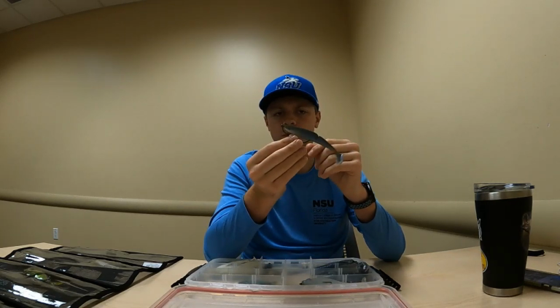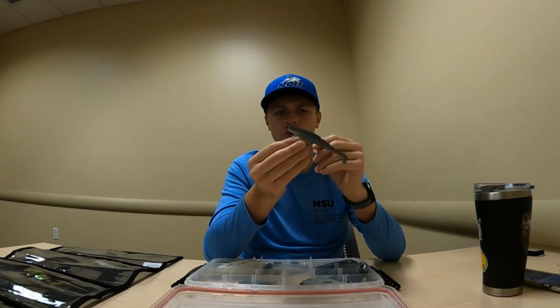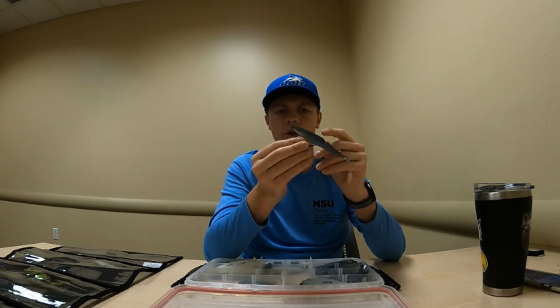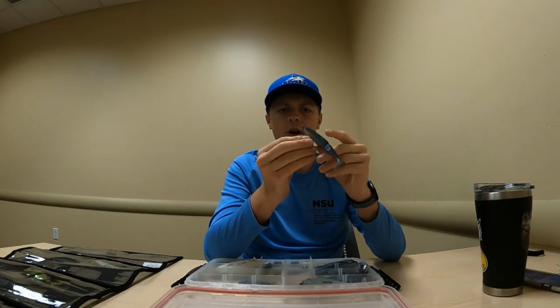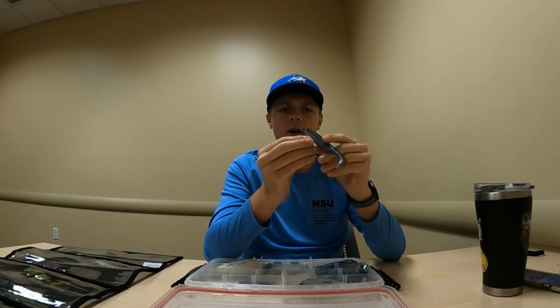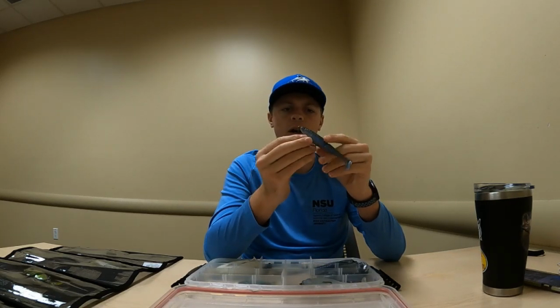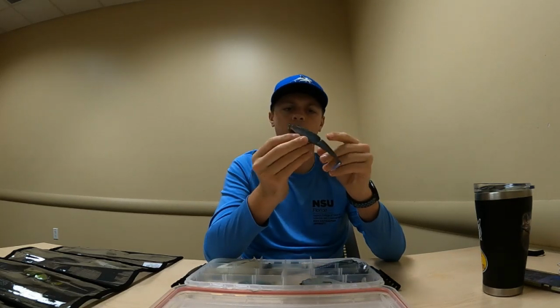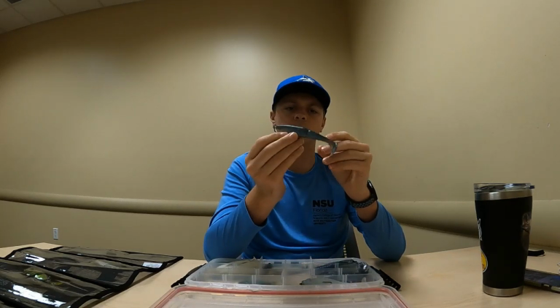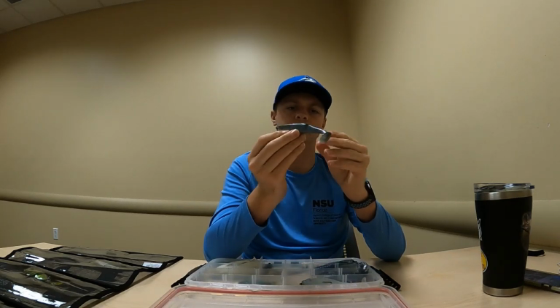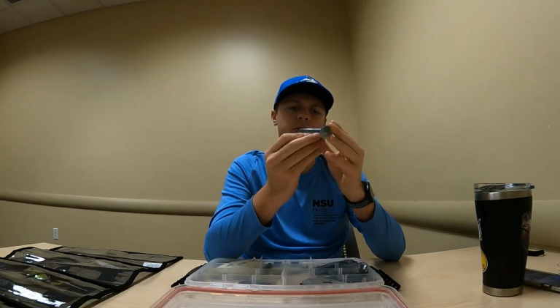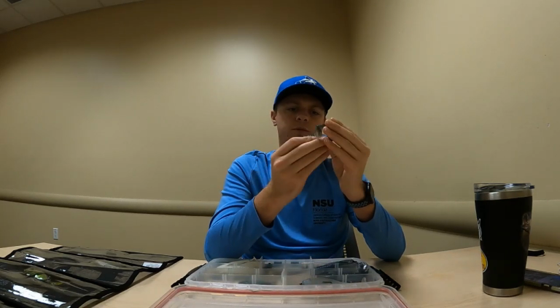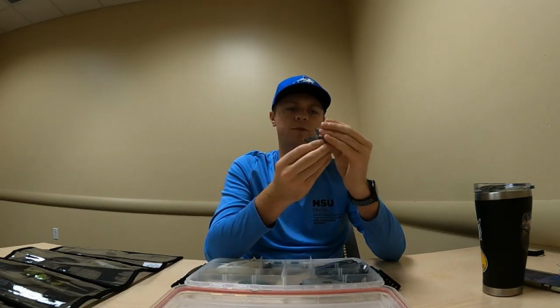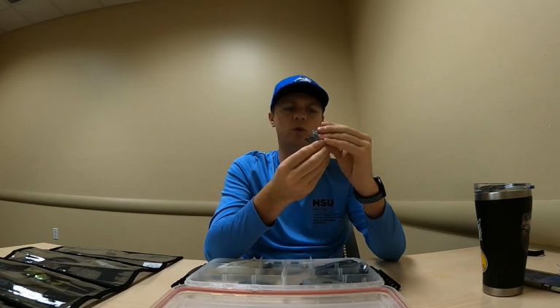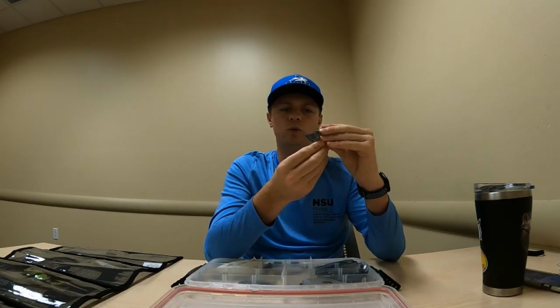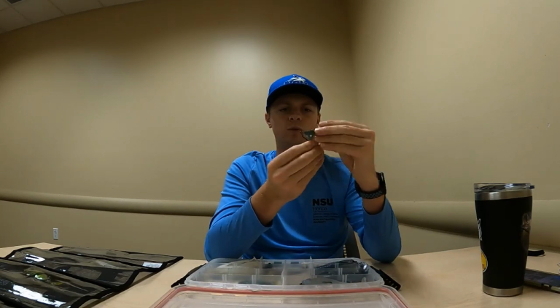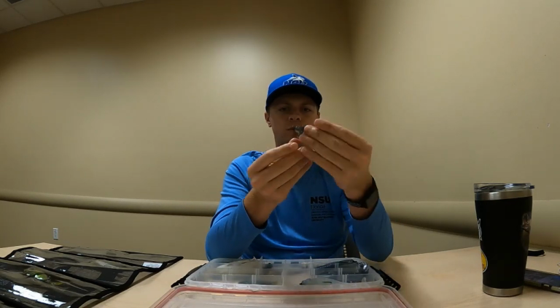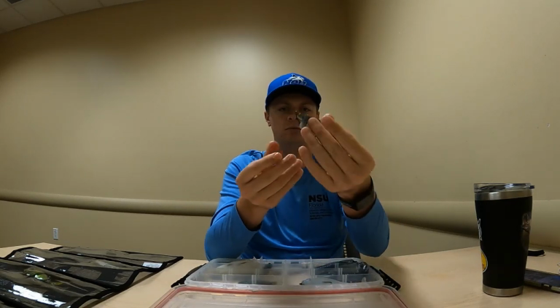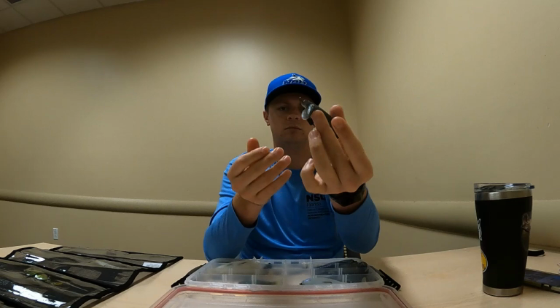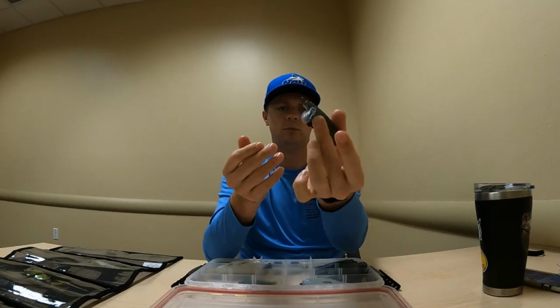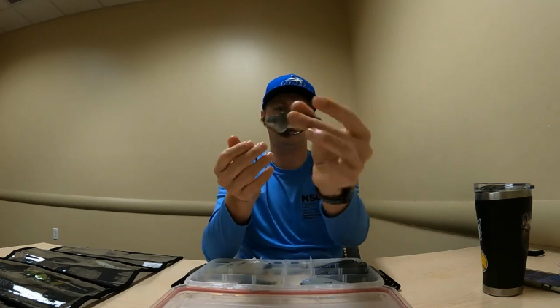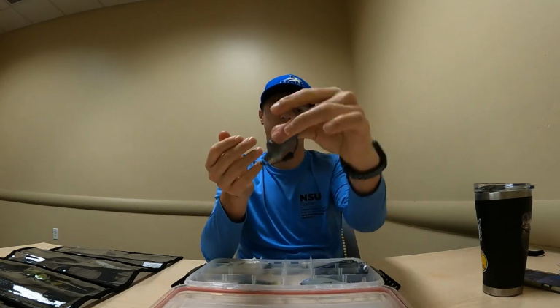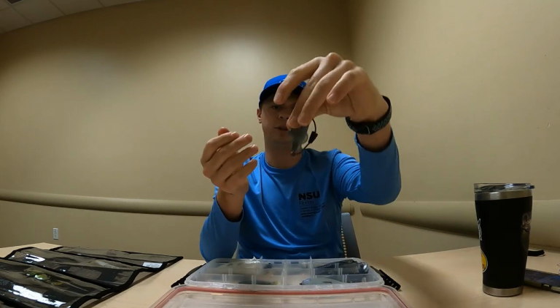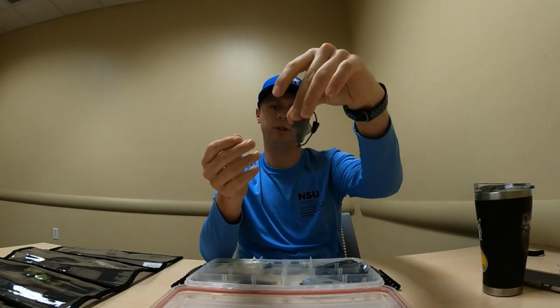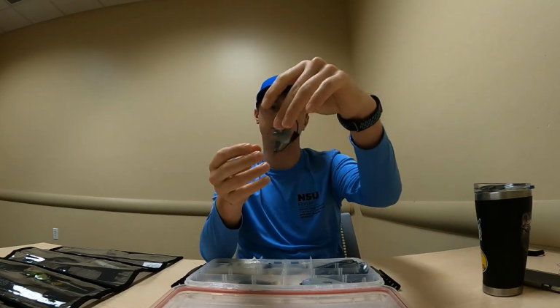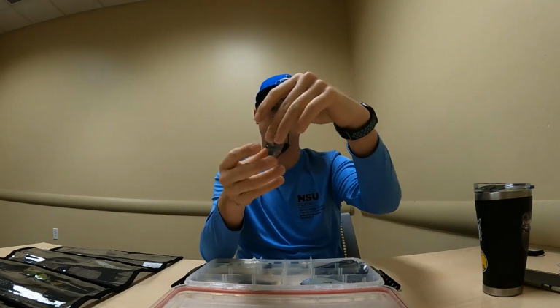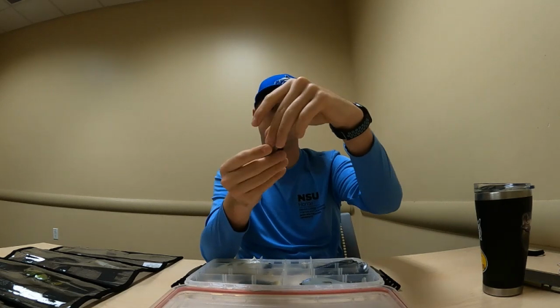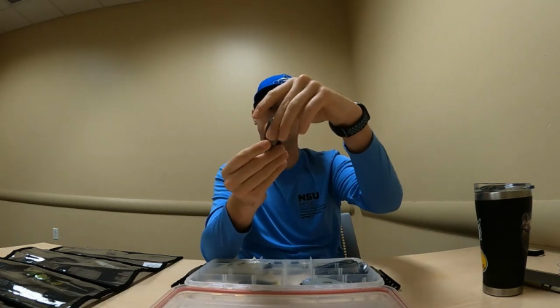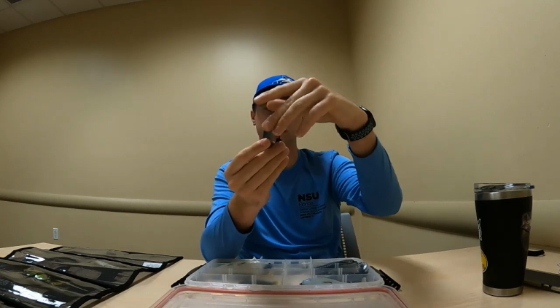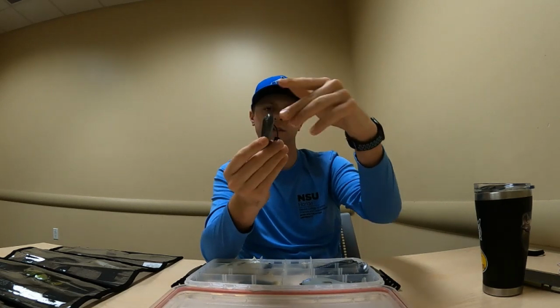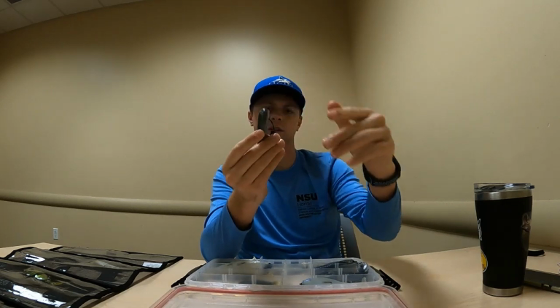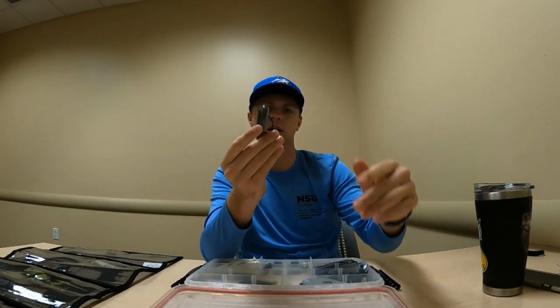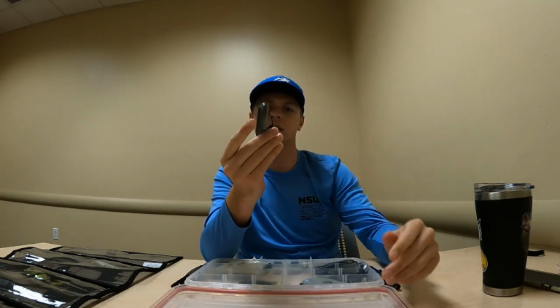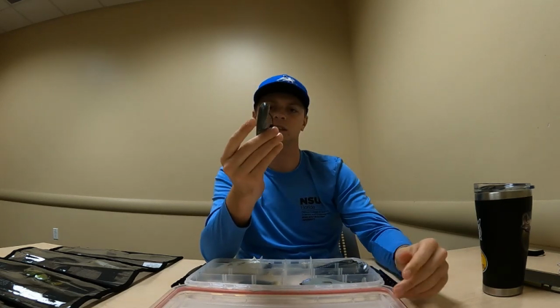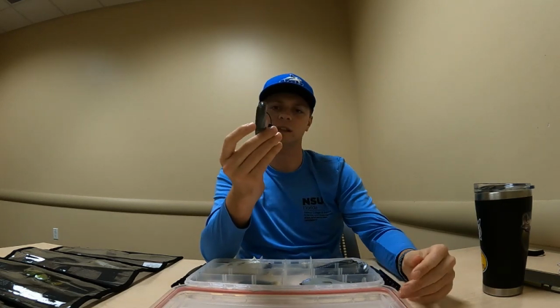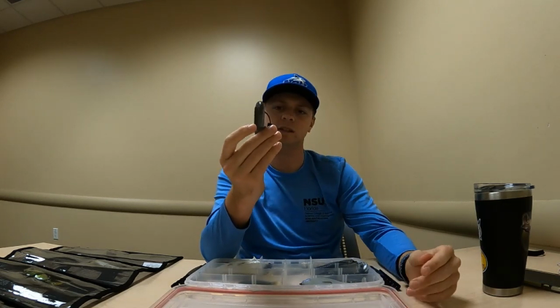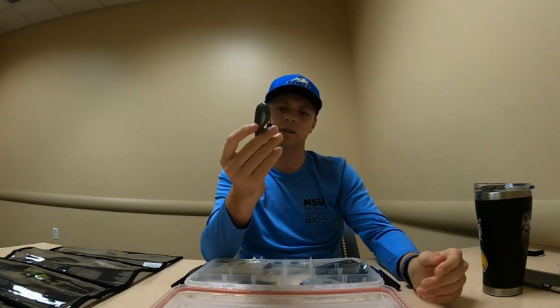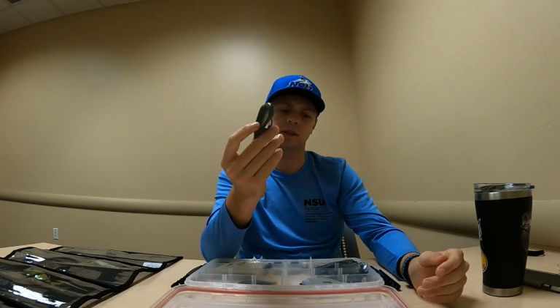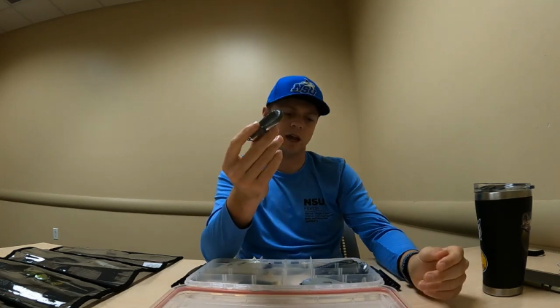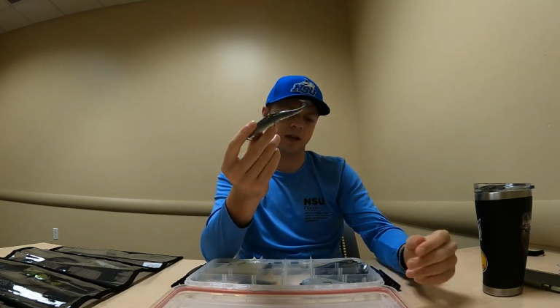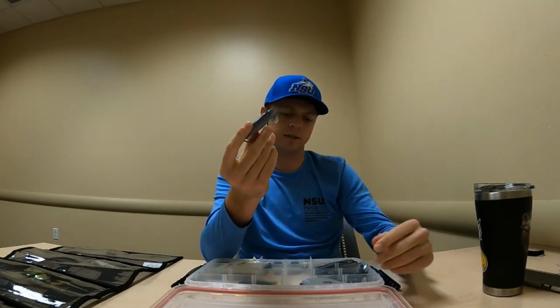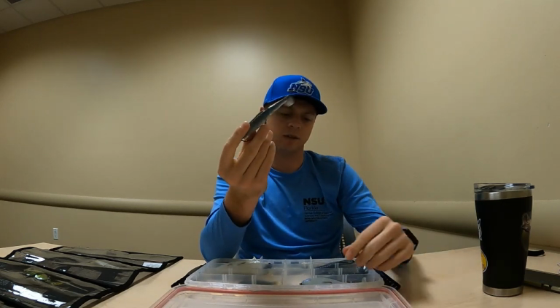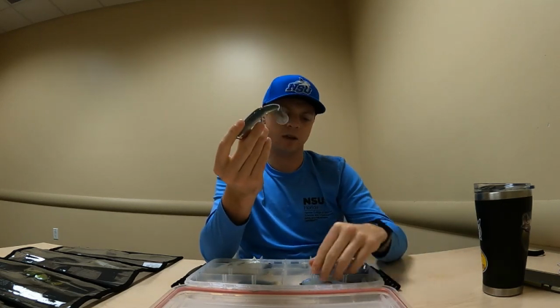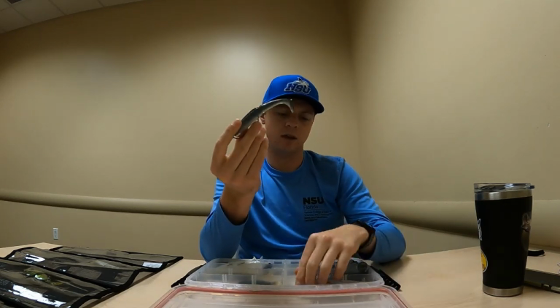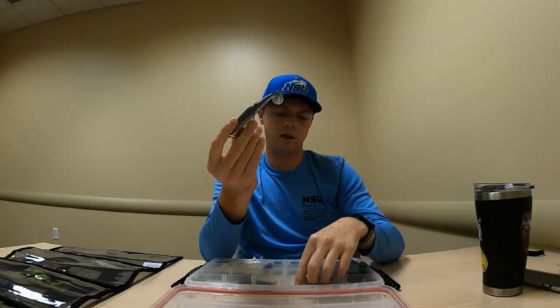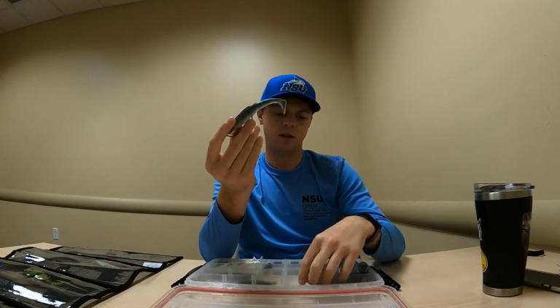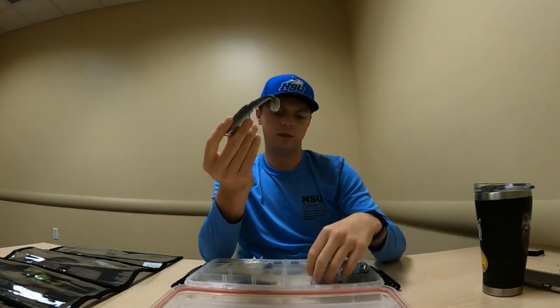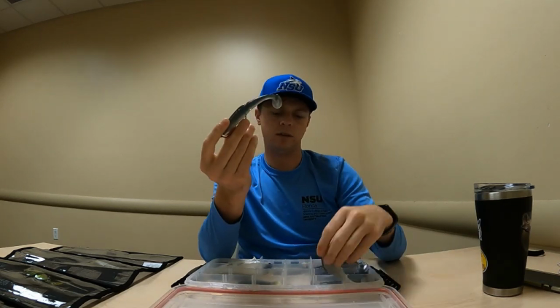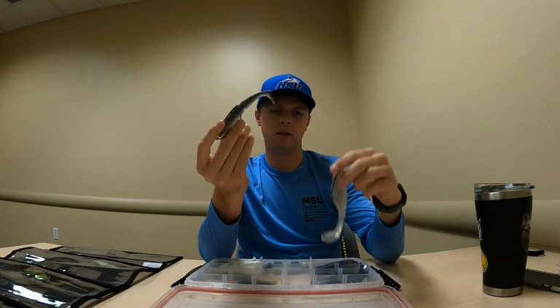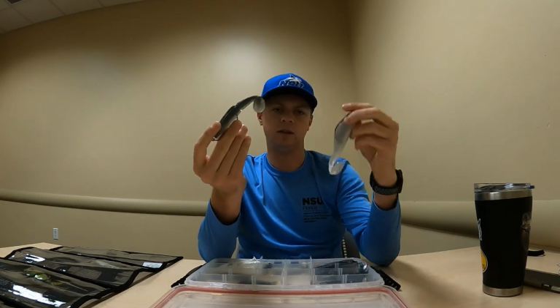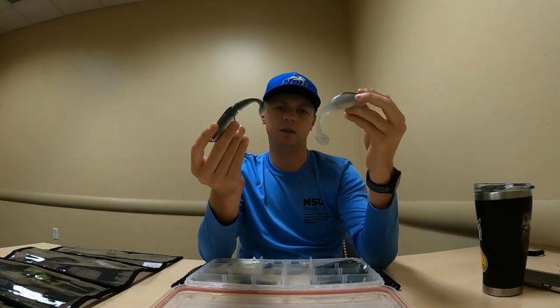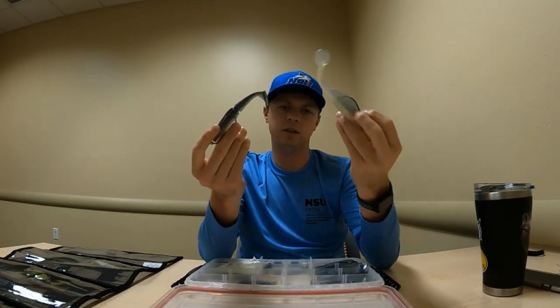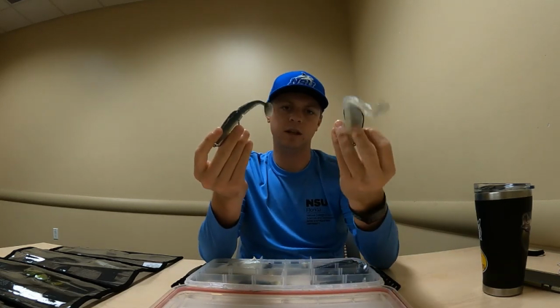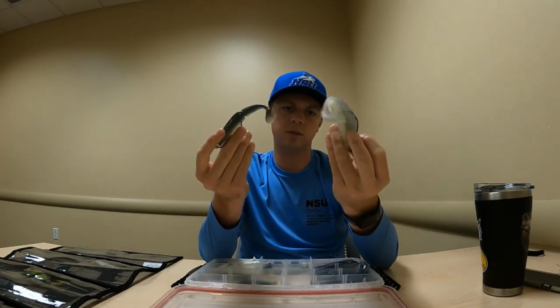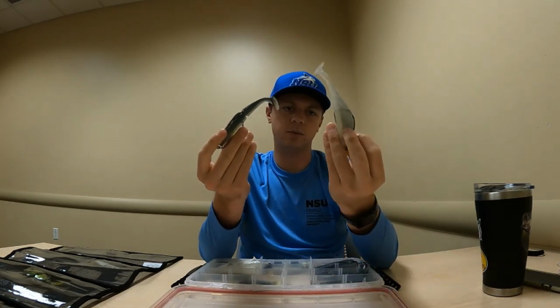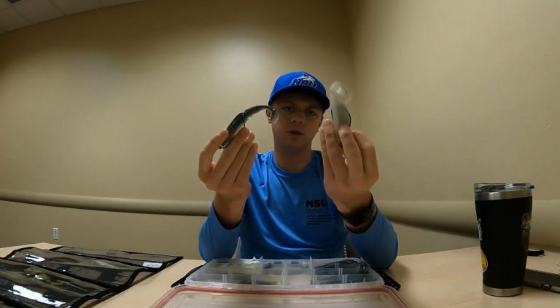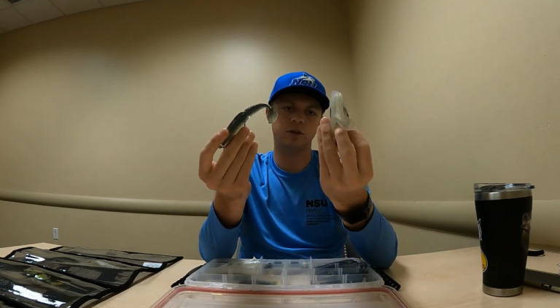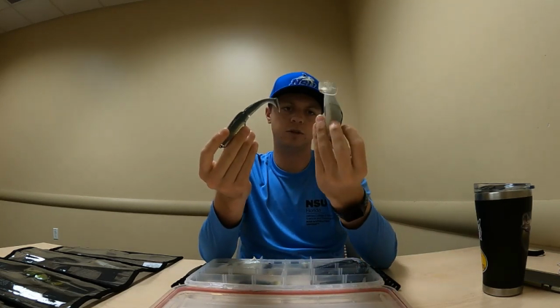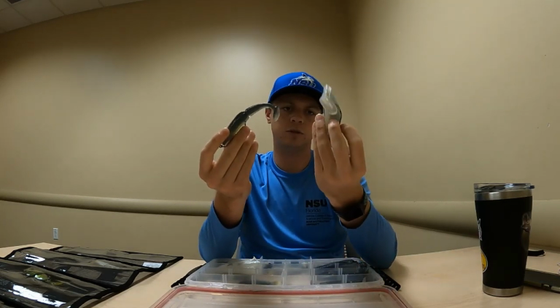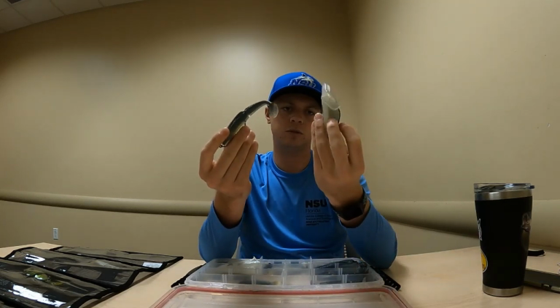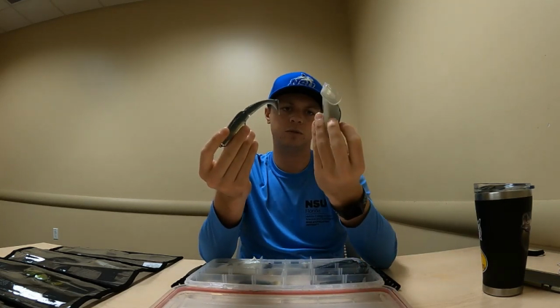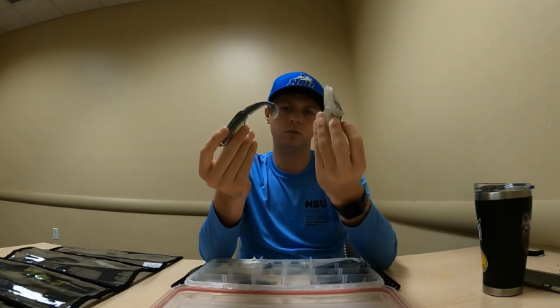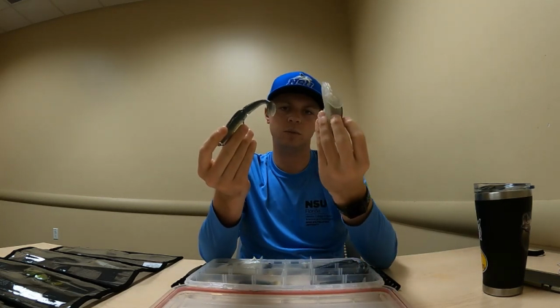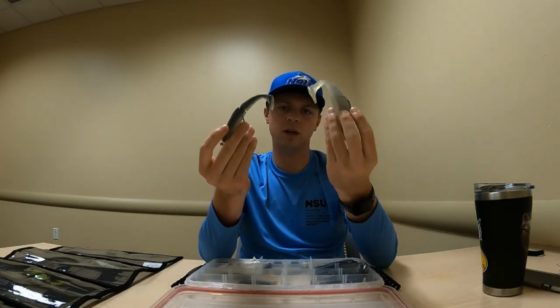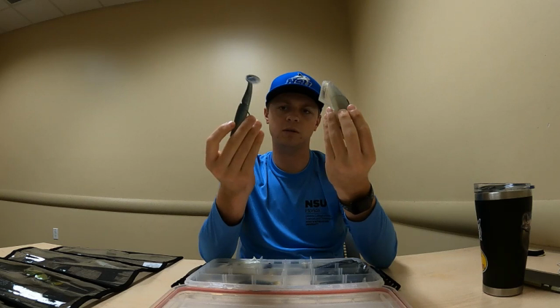It folds really easily — not quite as easily as the Death Wish swim bait, but it's still pretty soft.